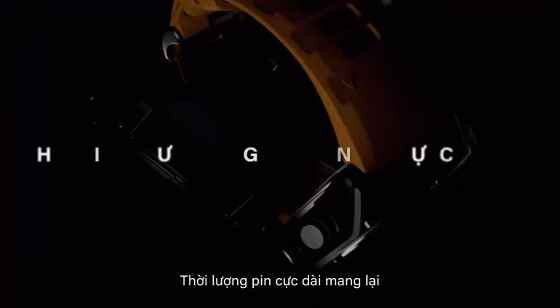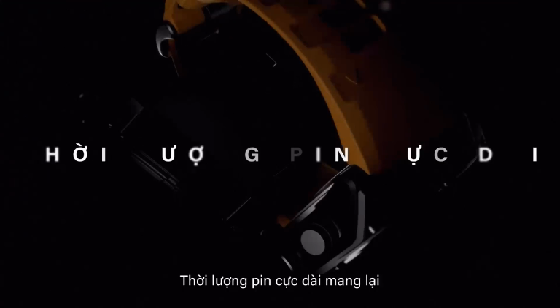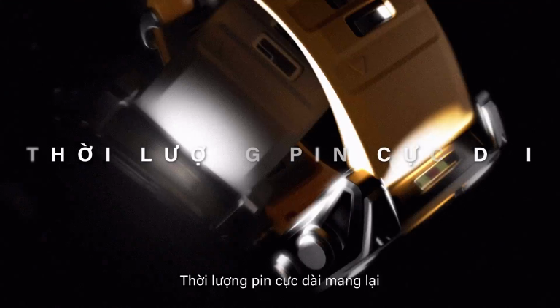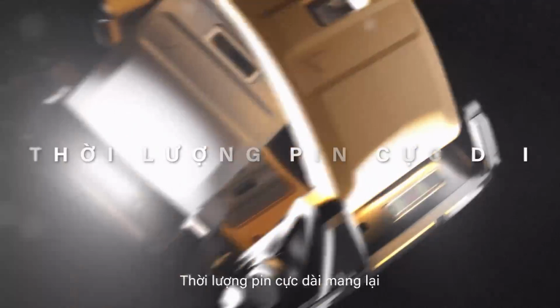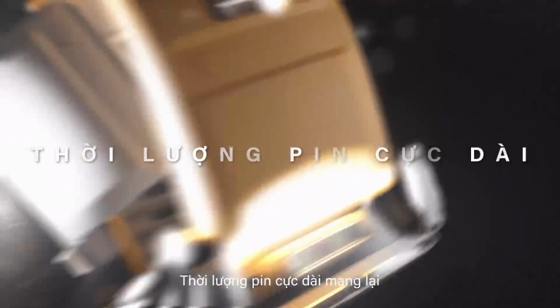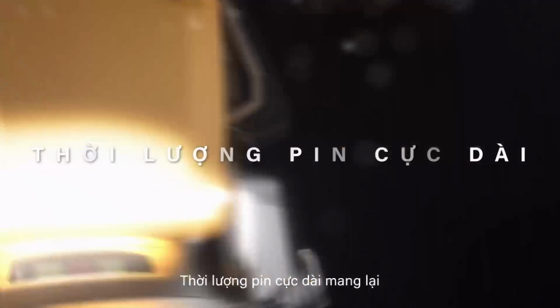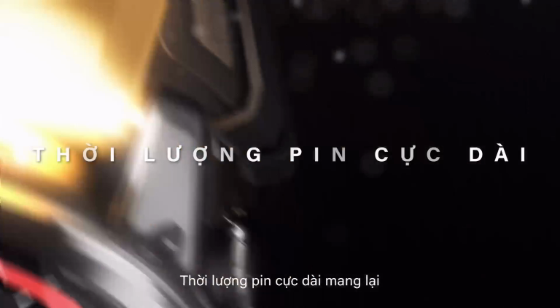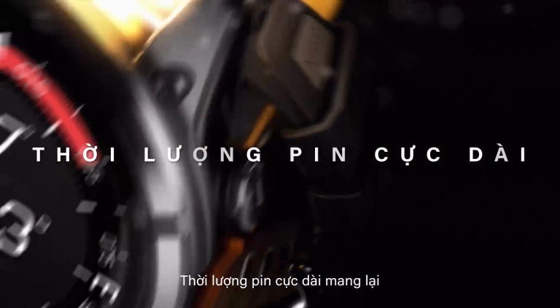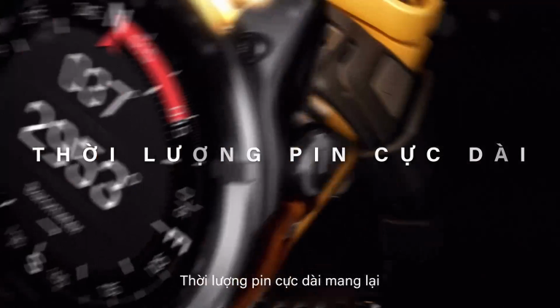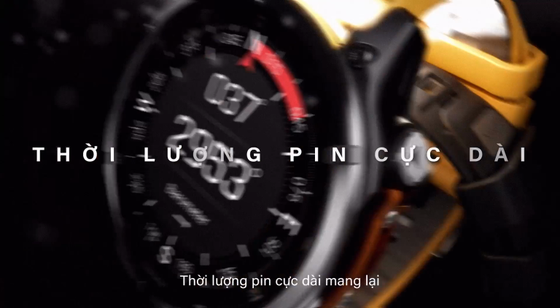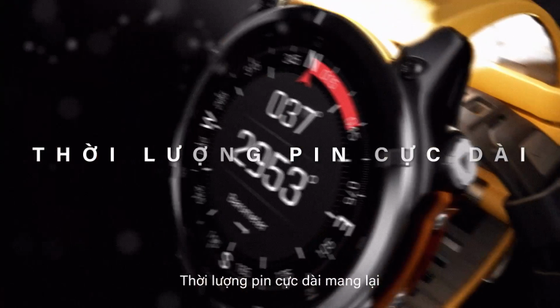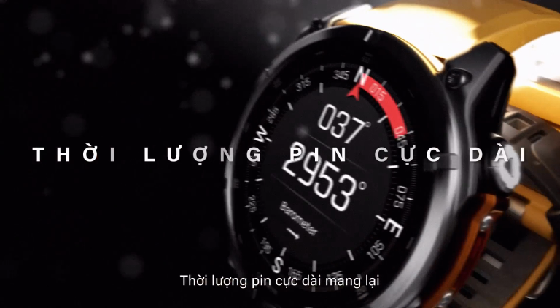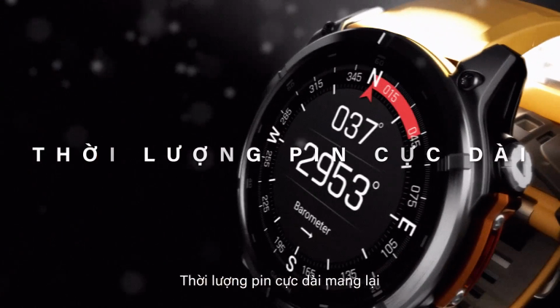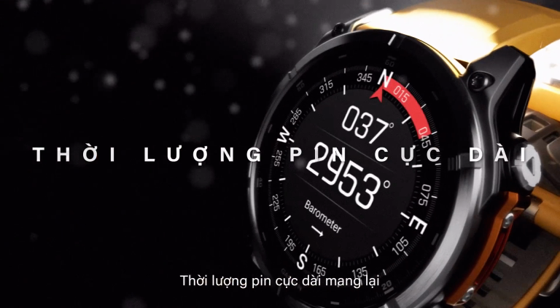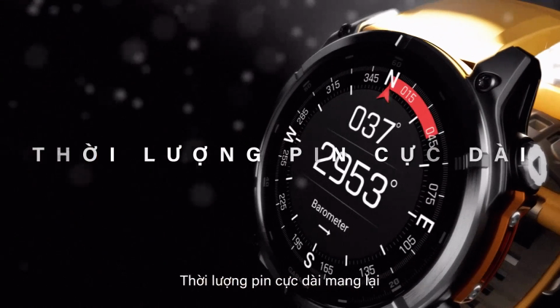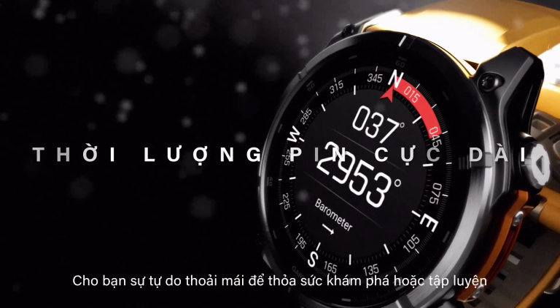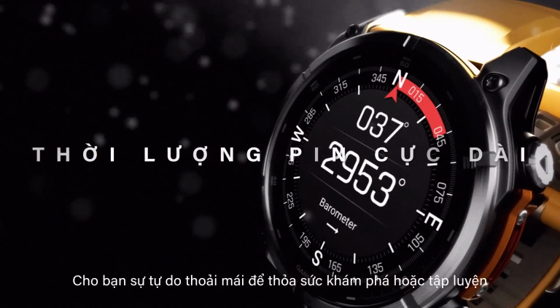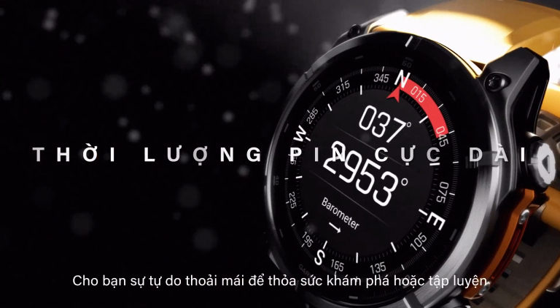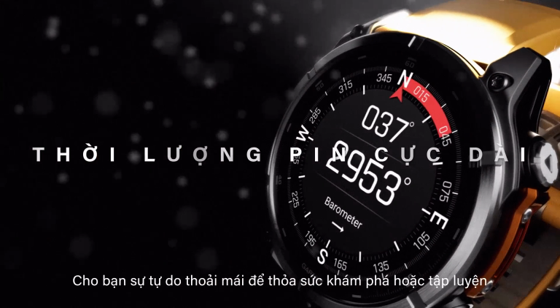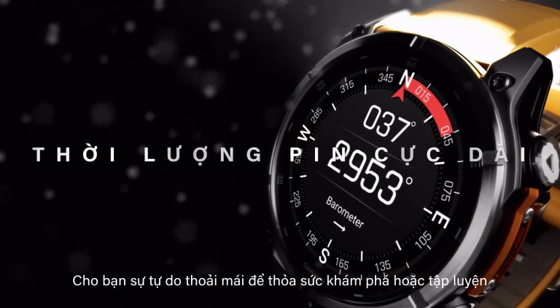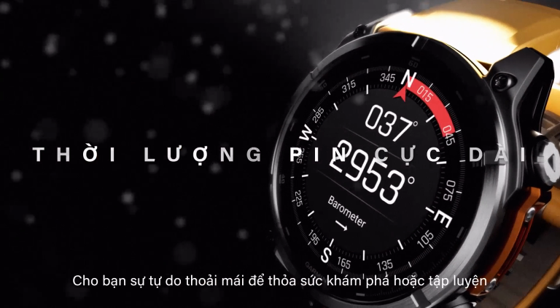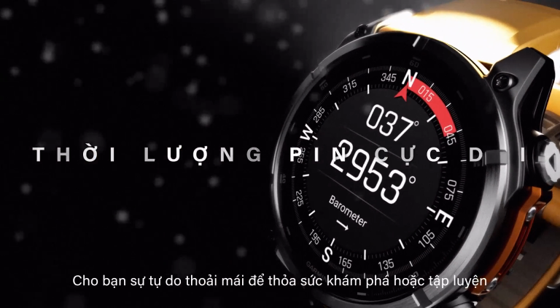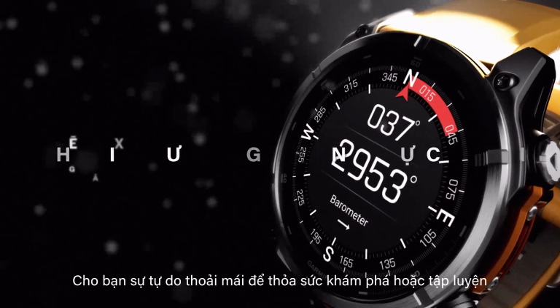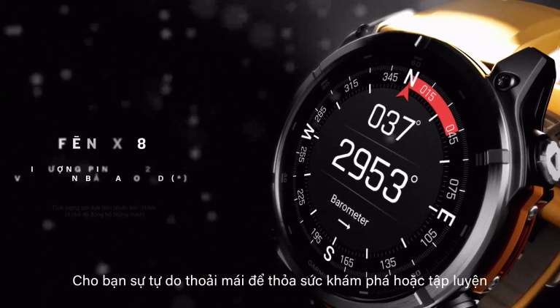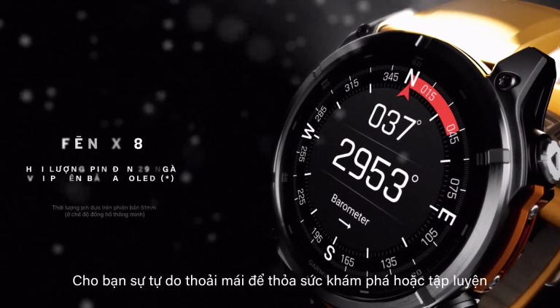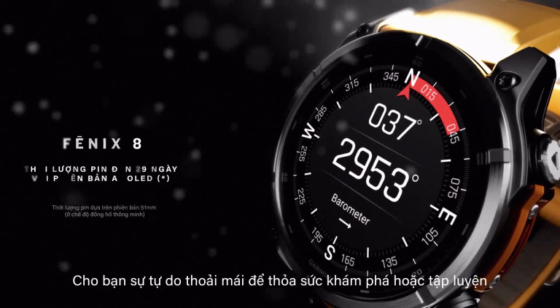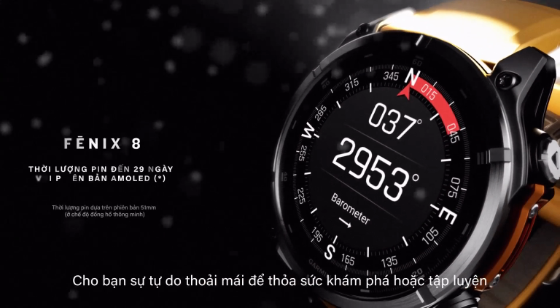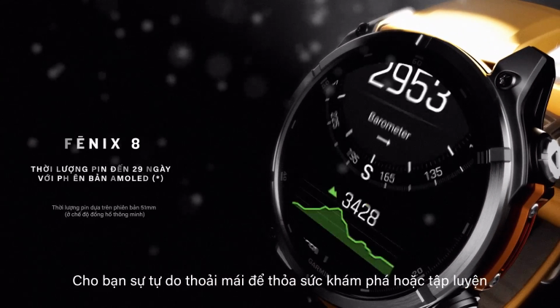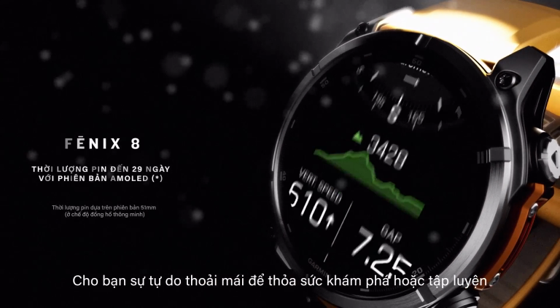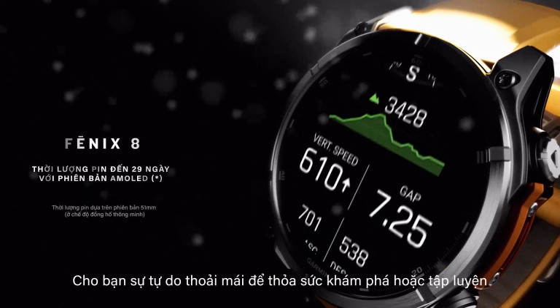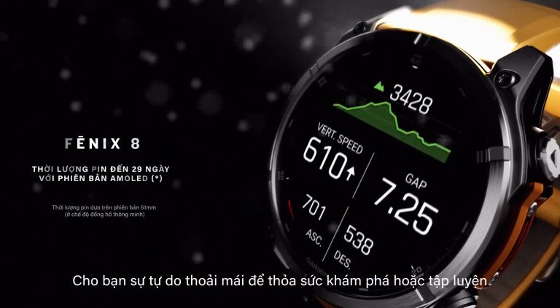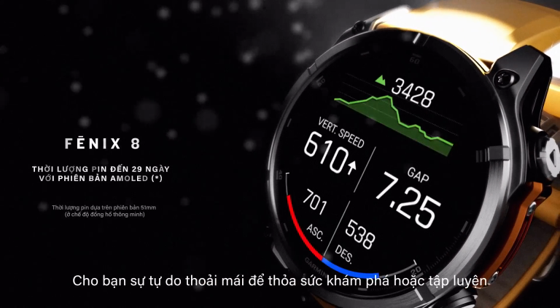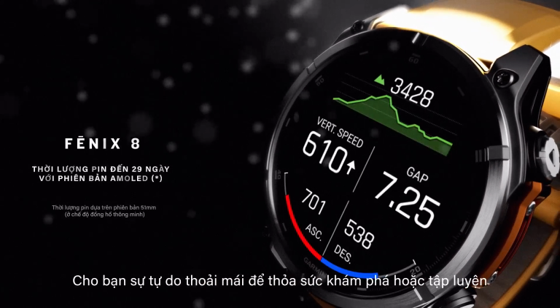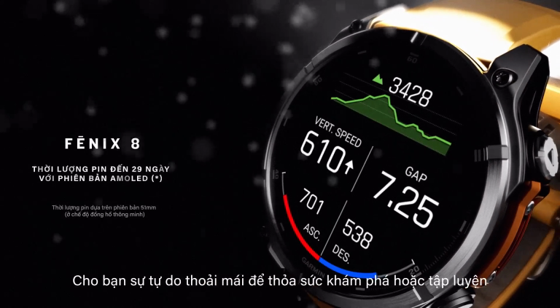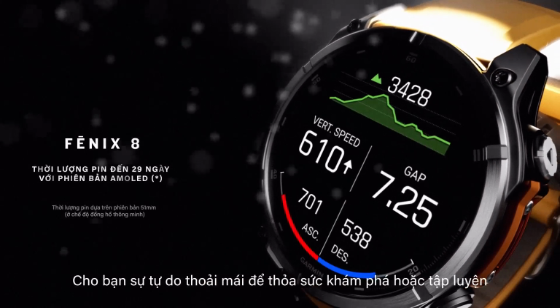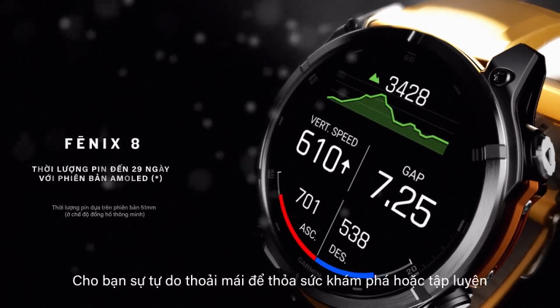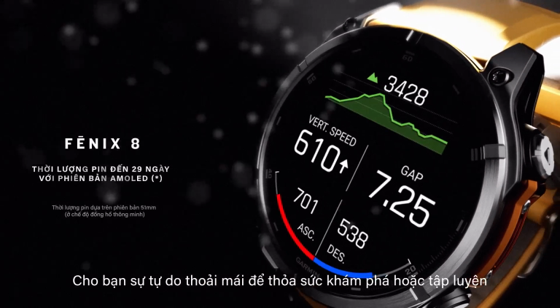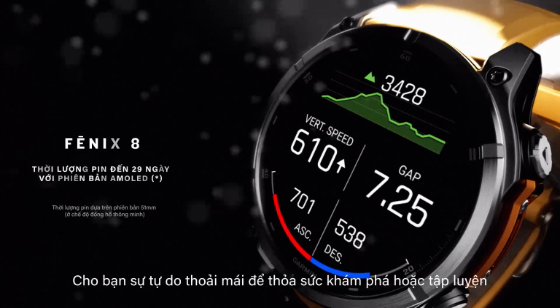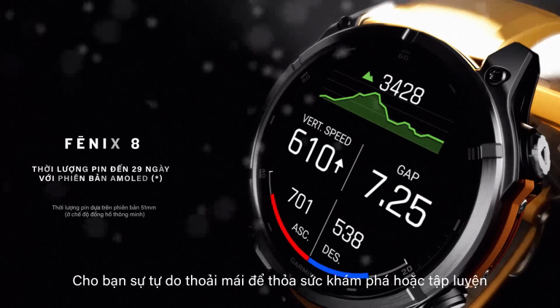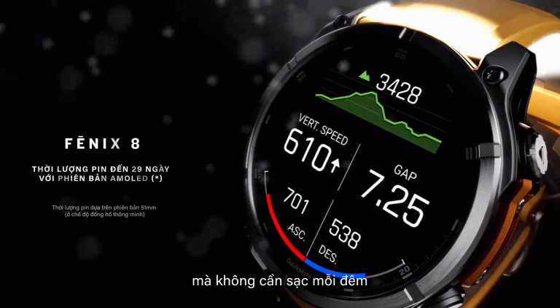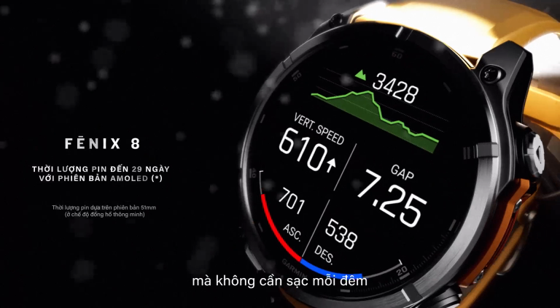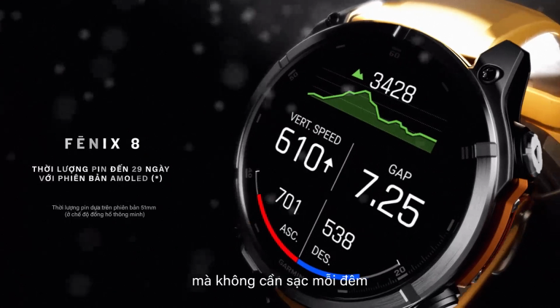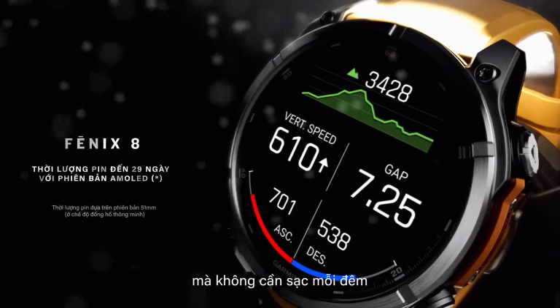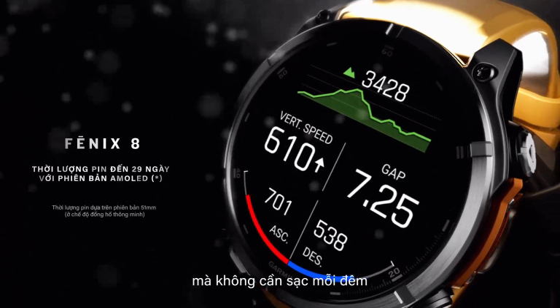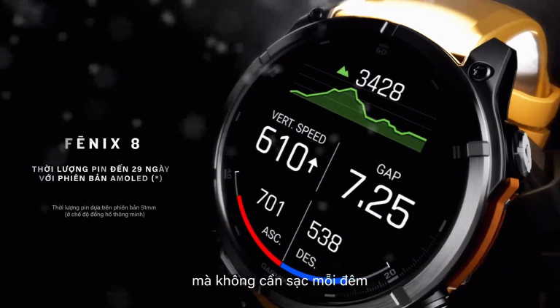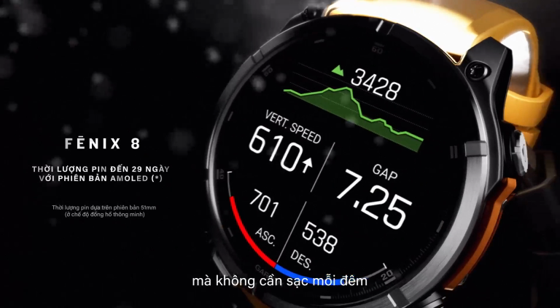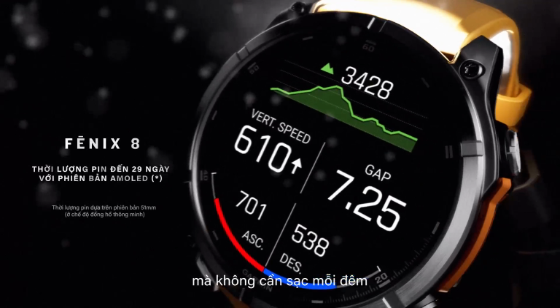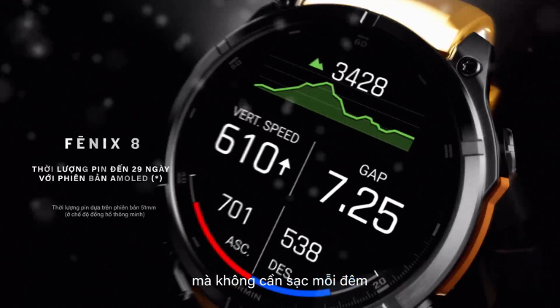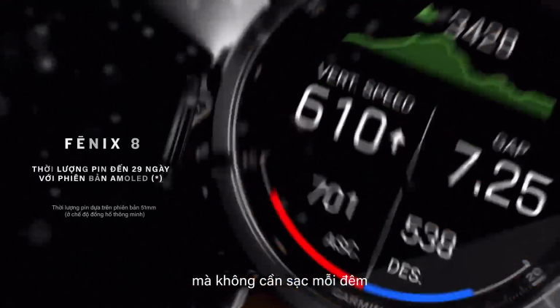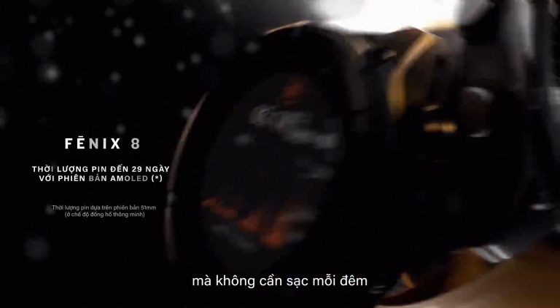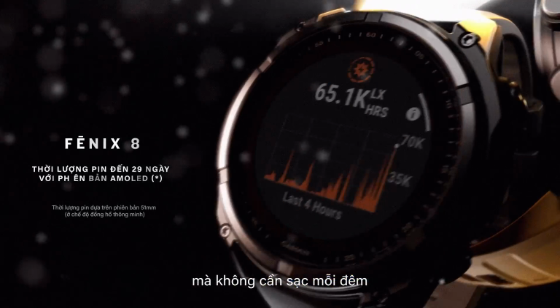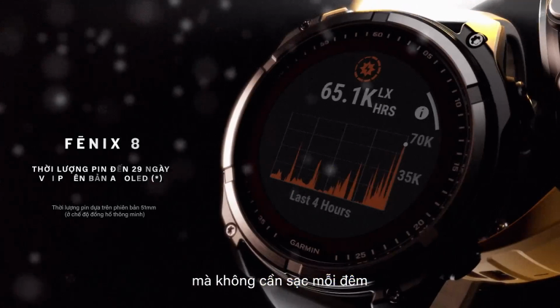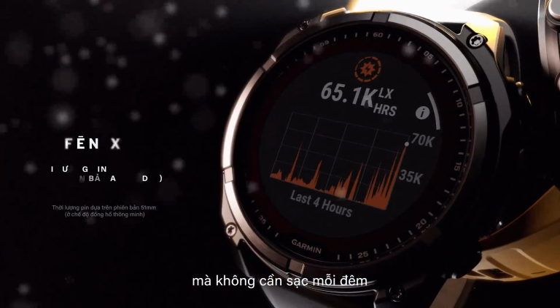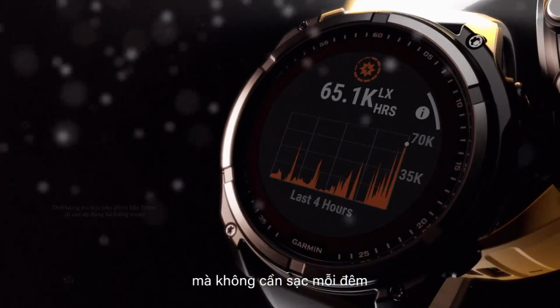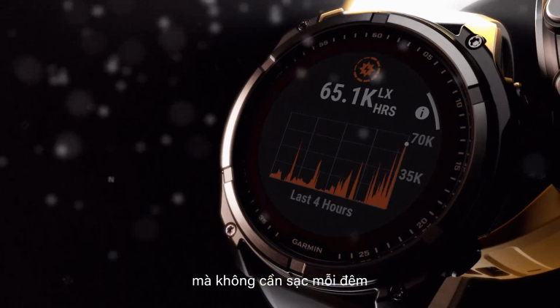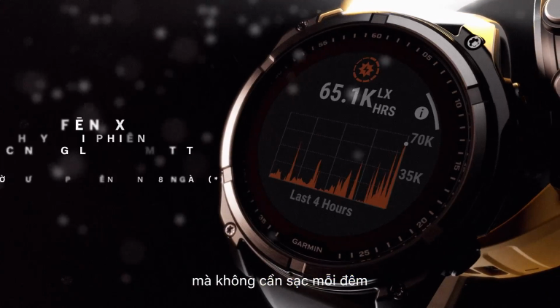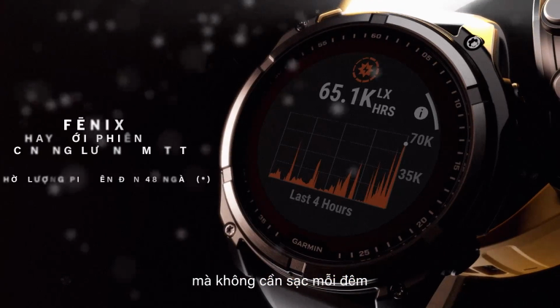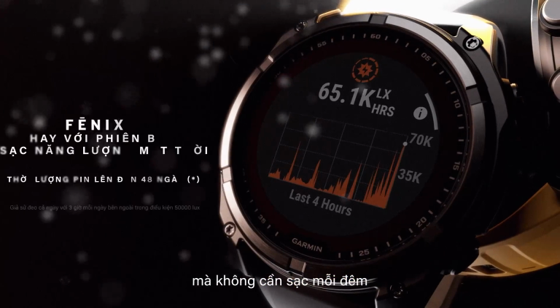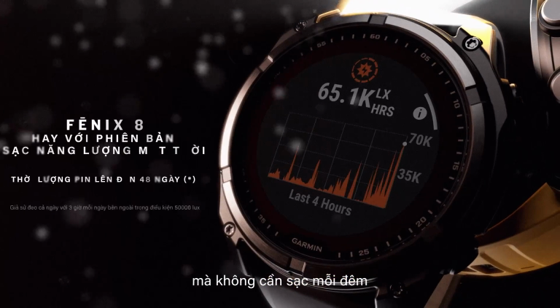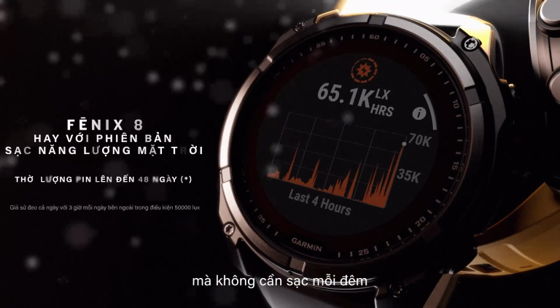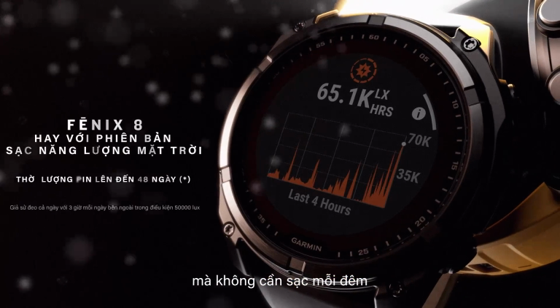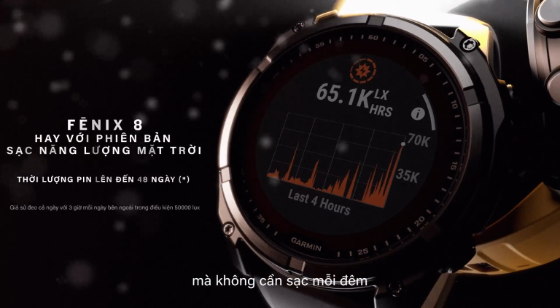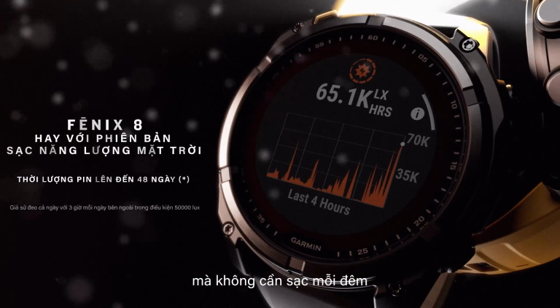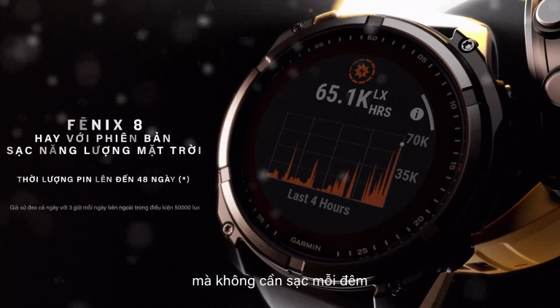Extreme battery life gives you unrivaled freedom to explore or train without needing to charge each night.